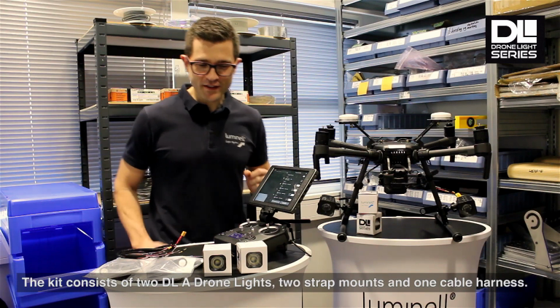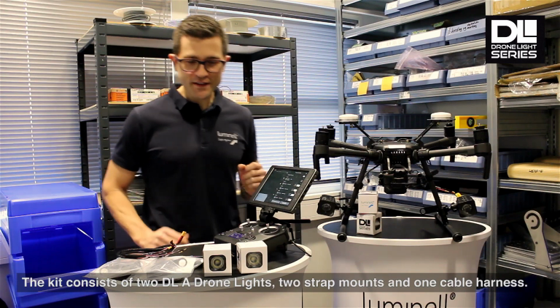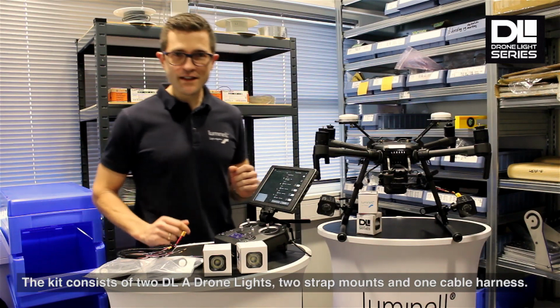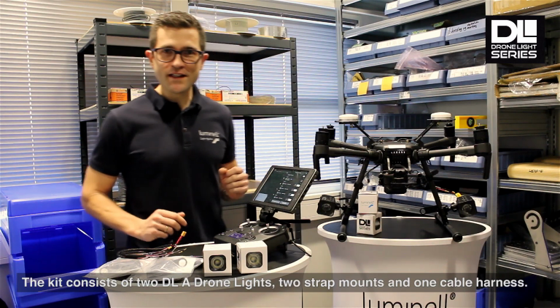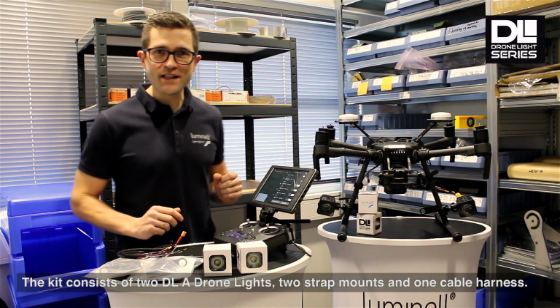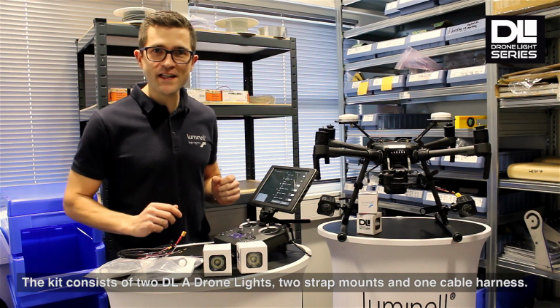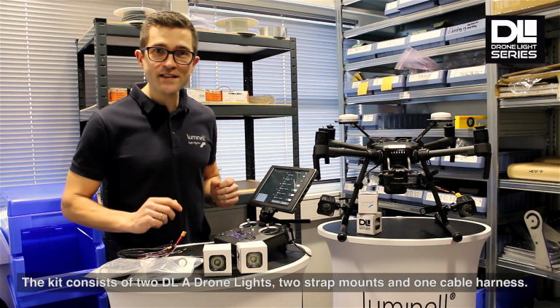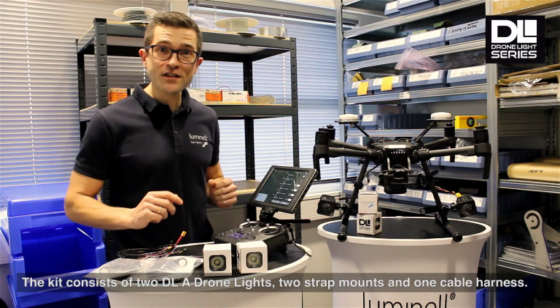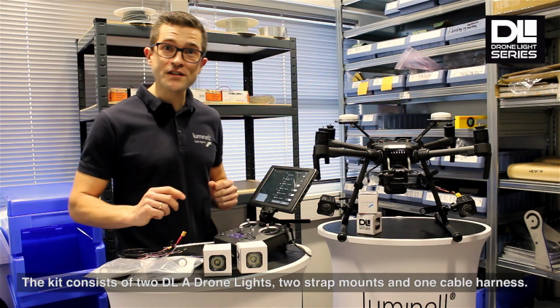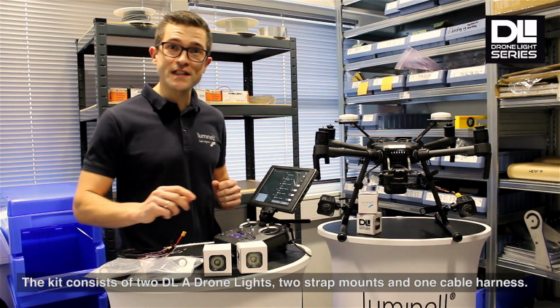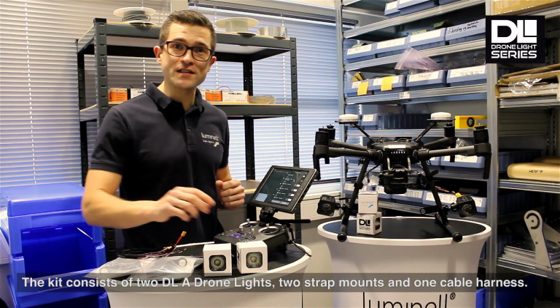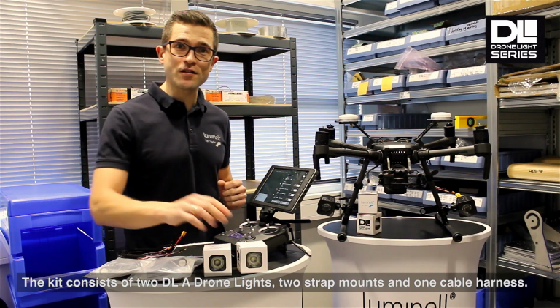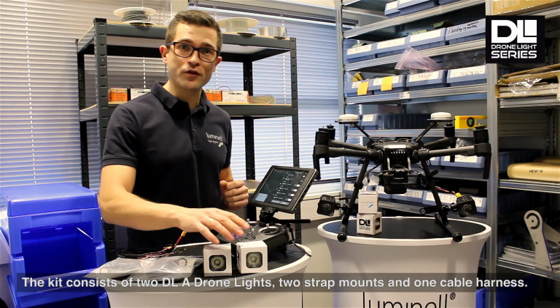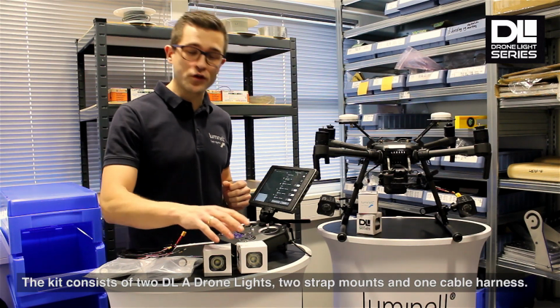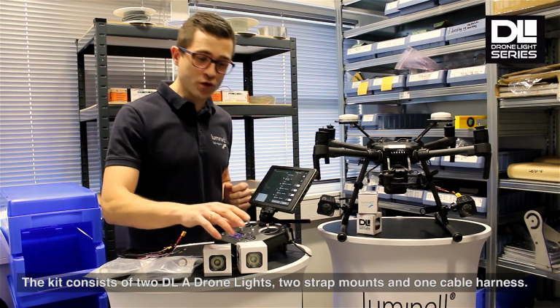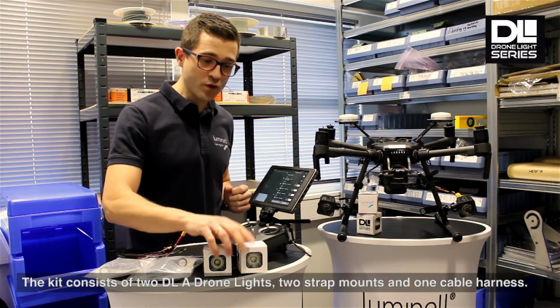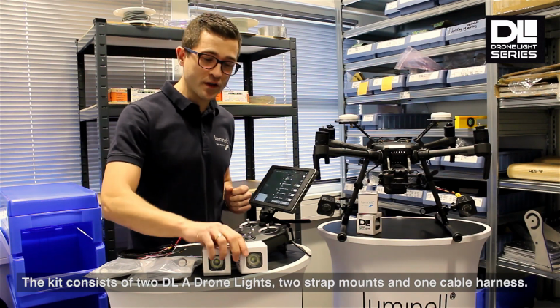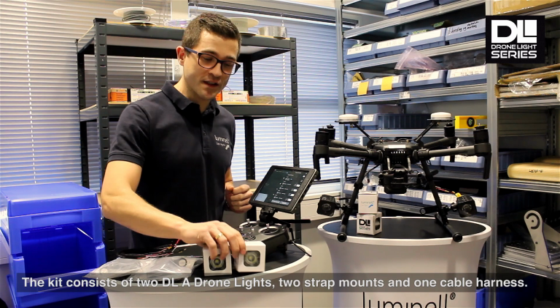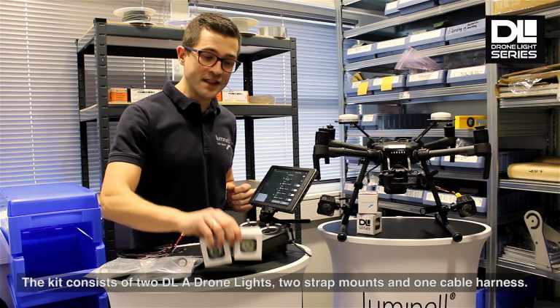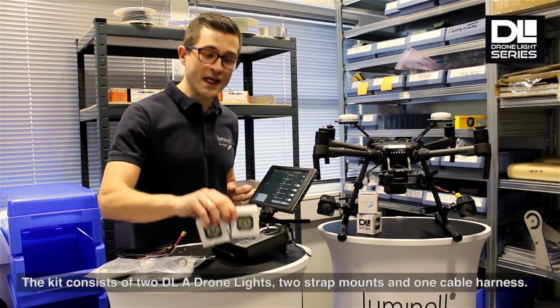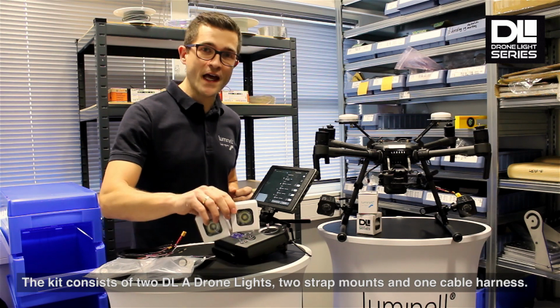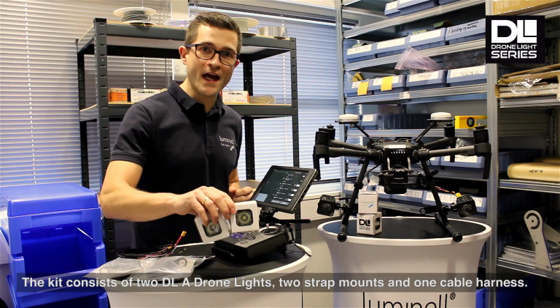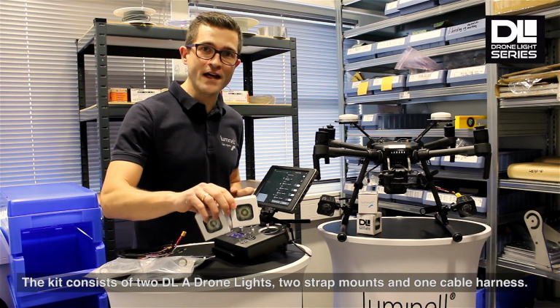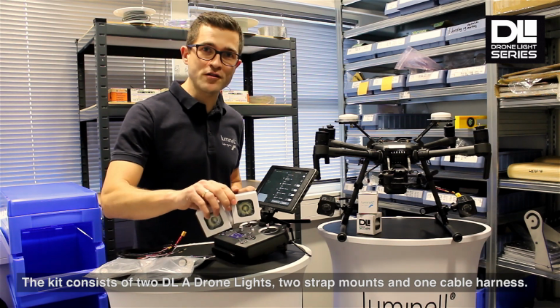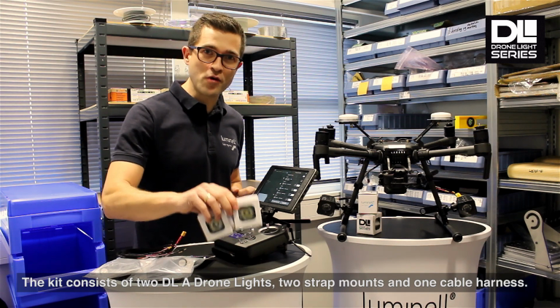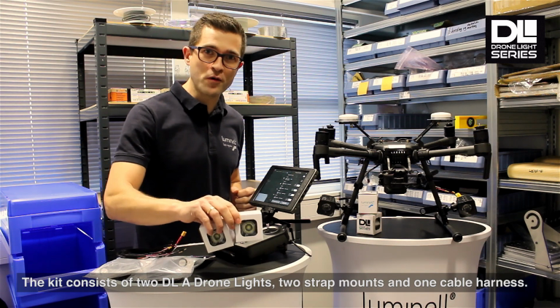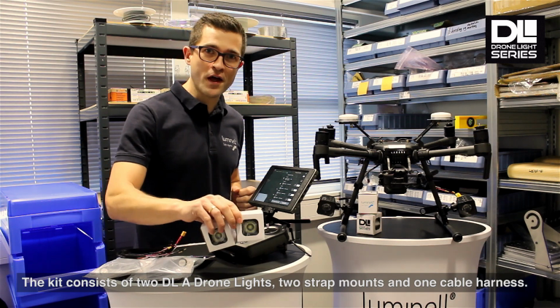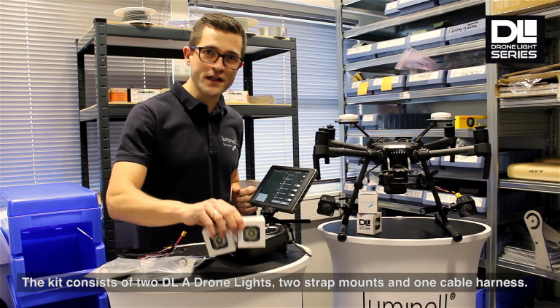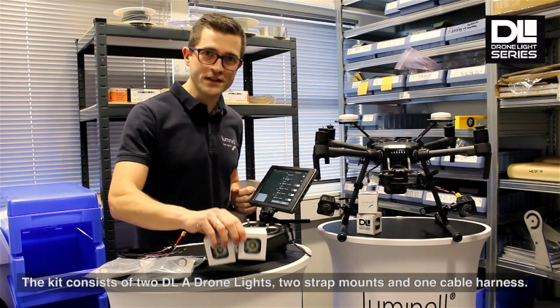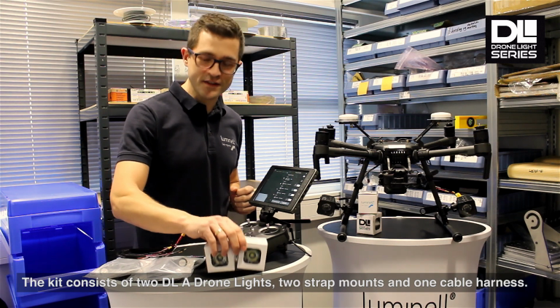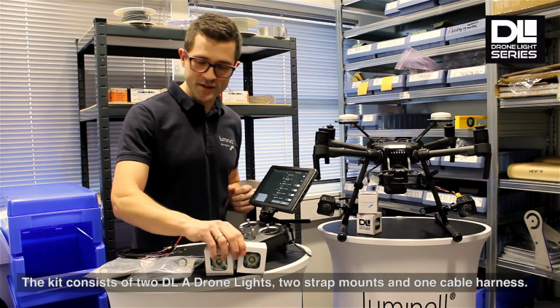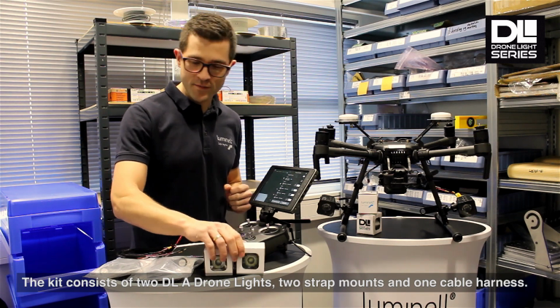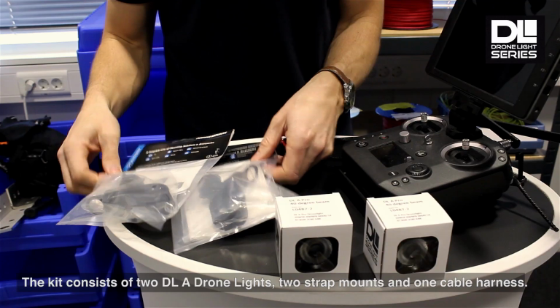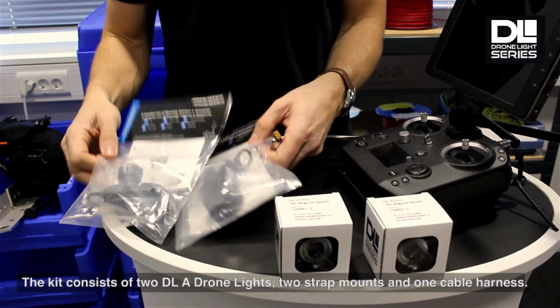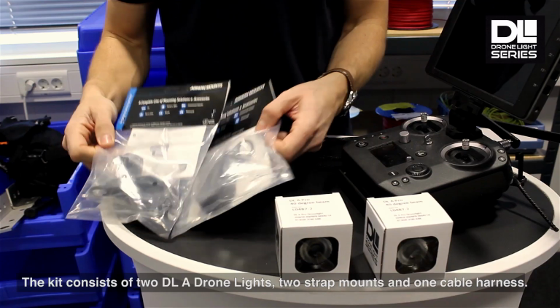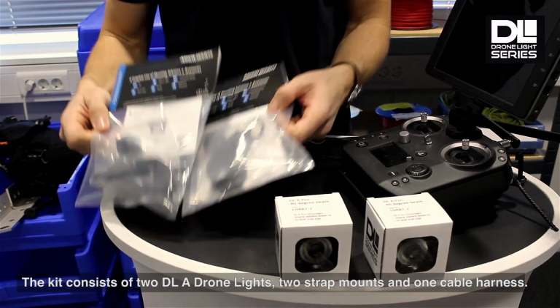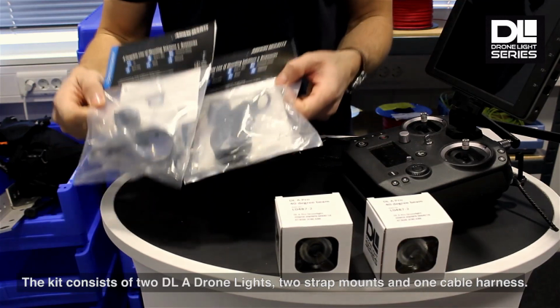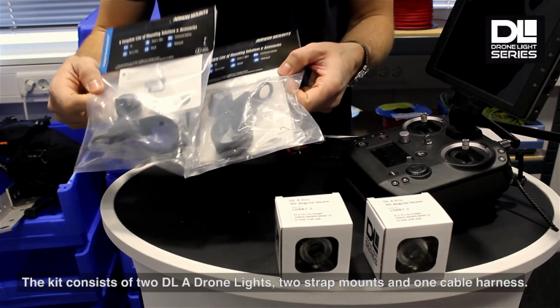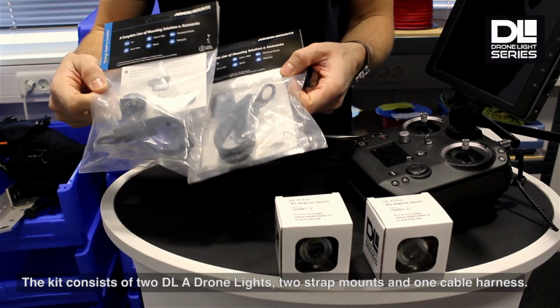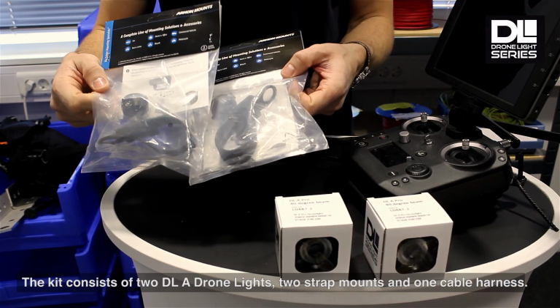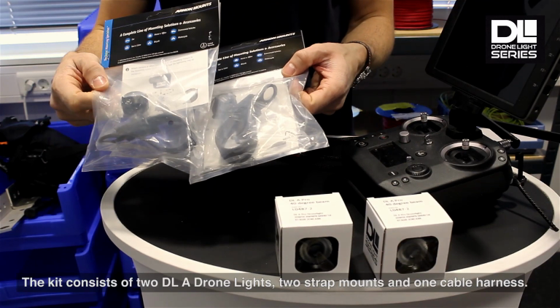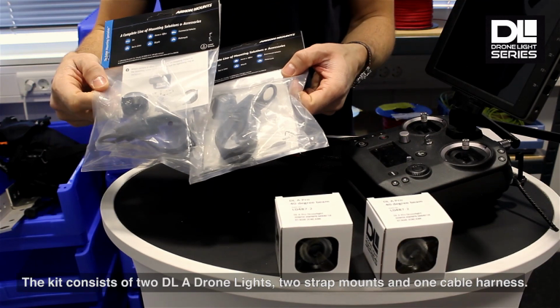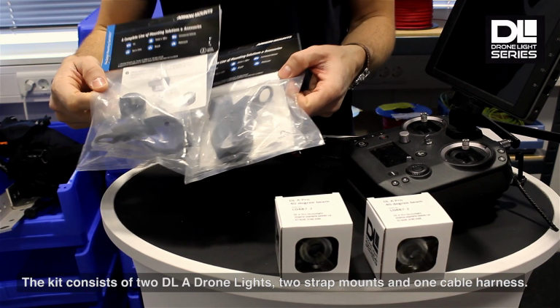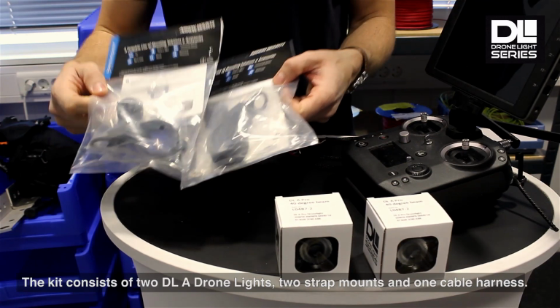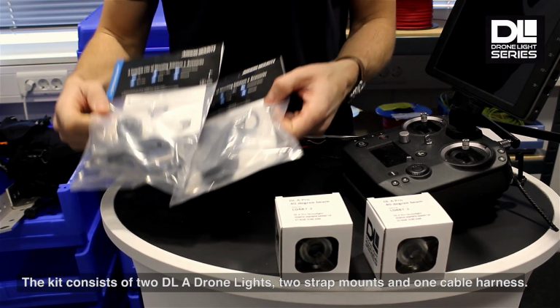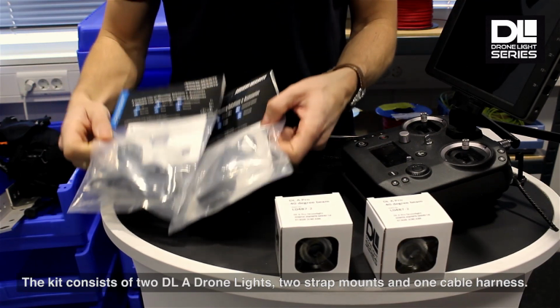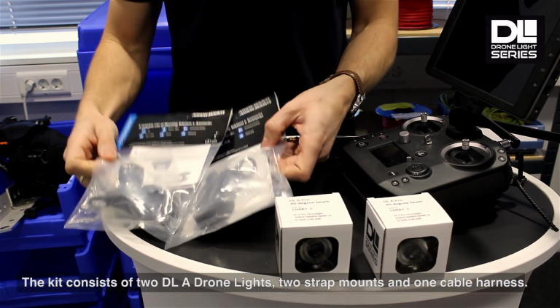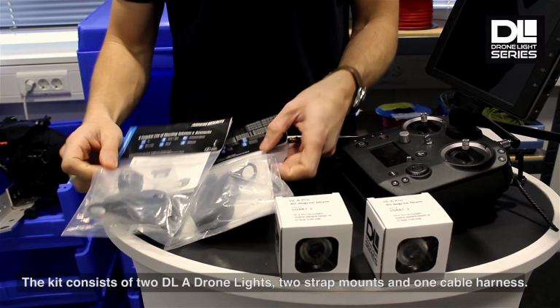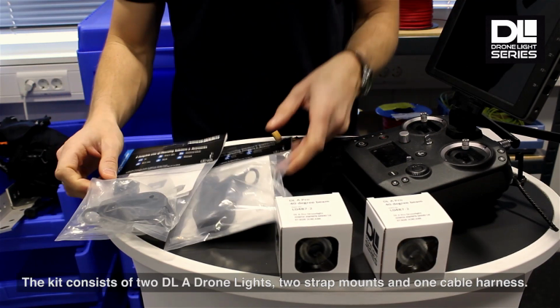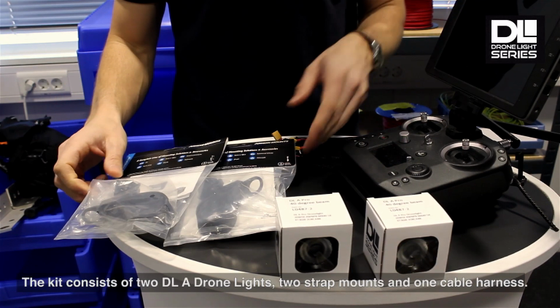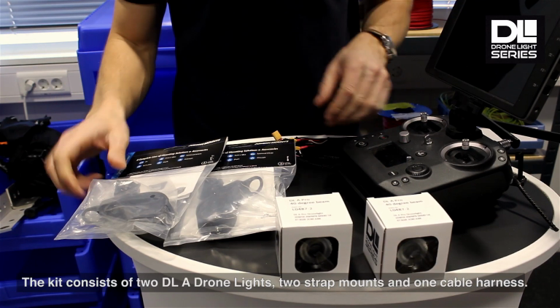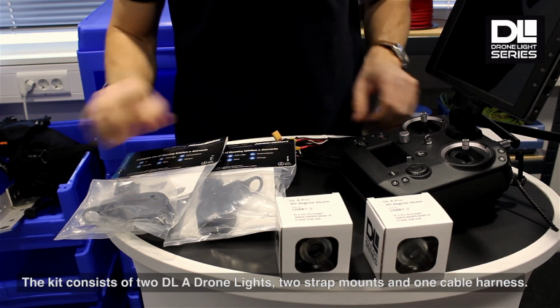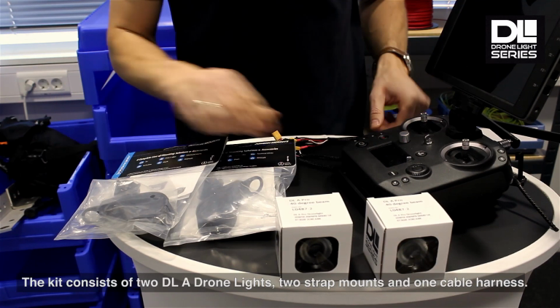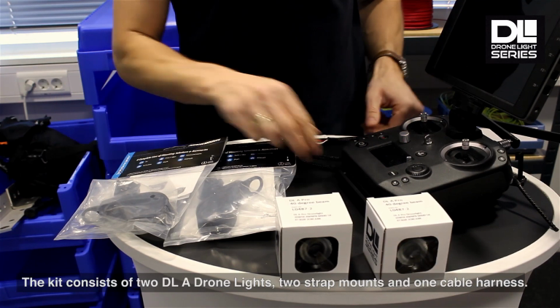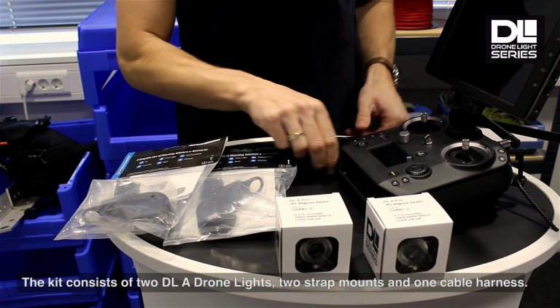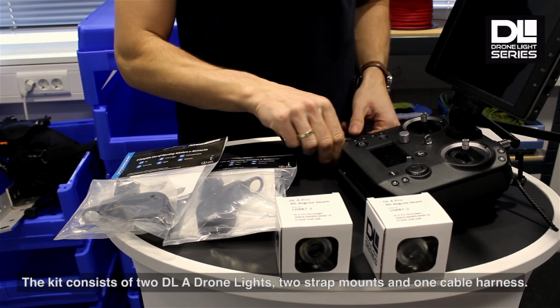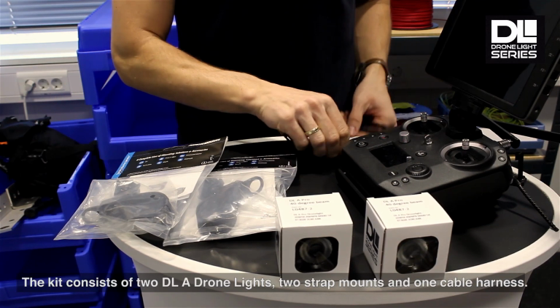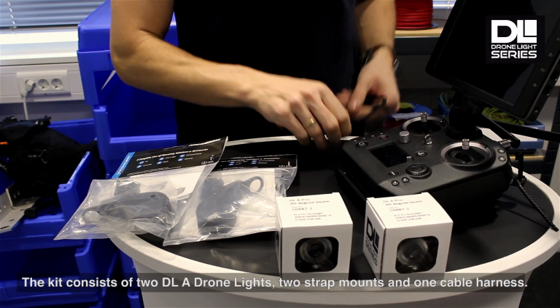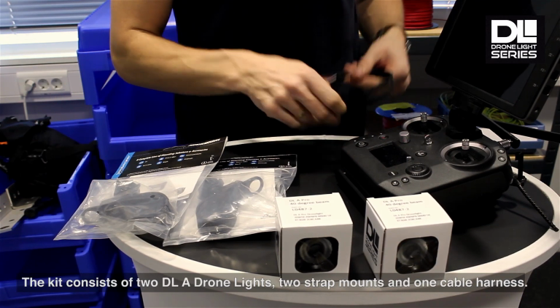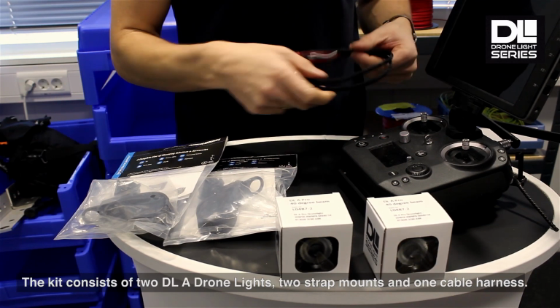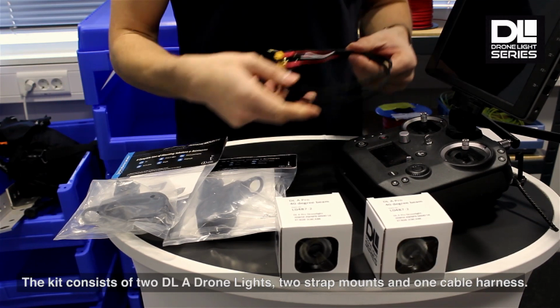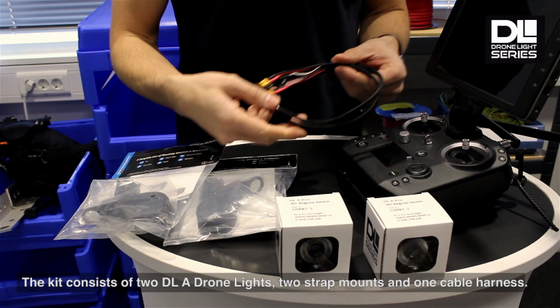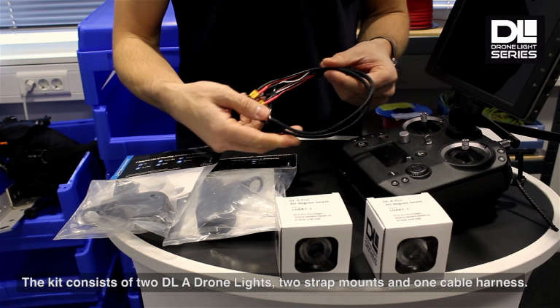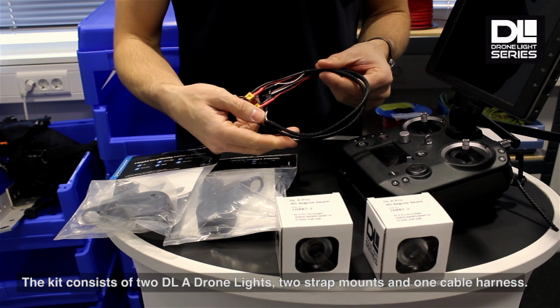The kit consists of two DLA drone lights, two strap mounts, and one cable harness.